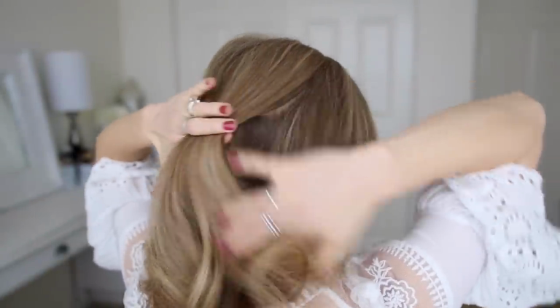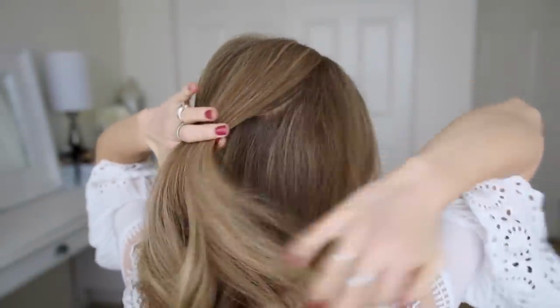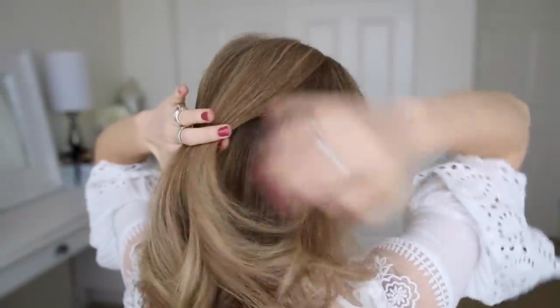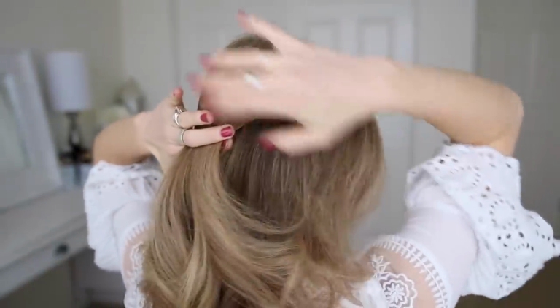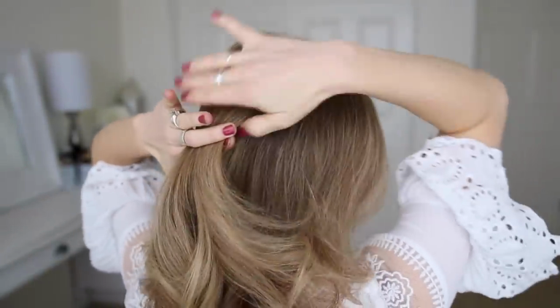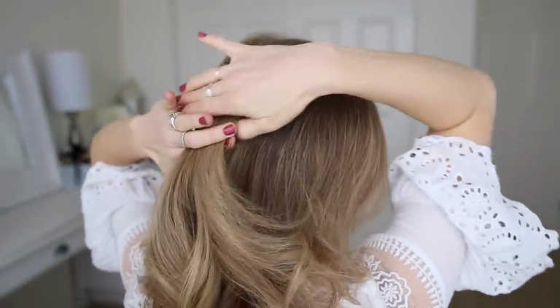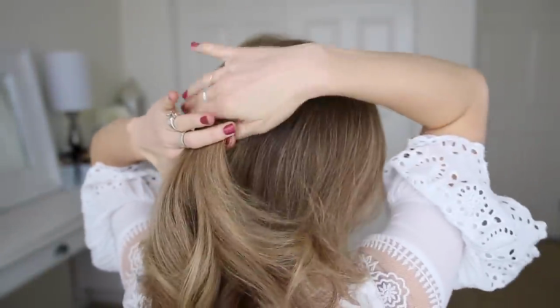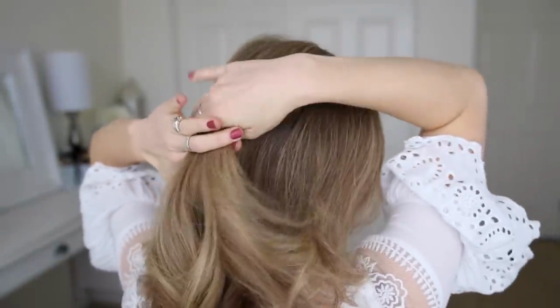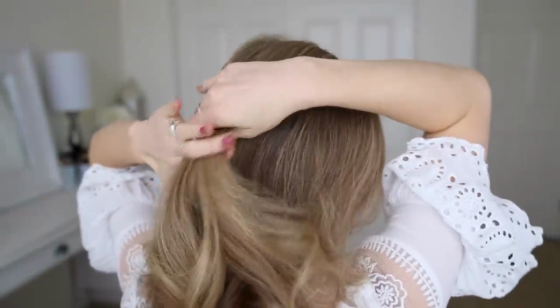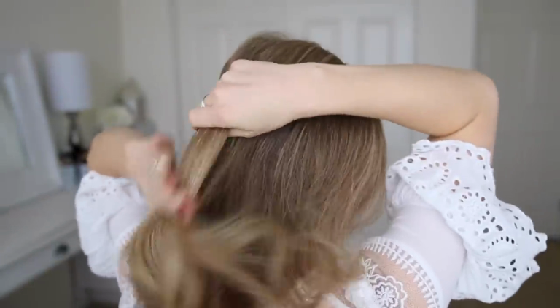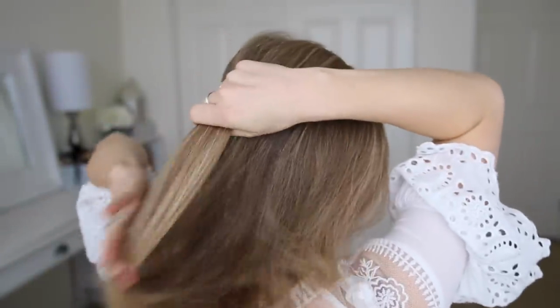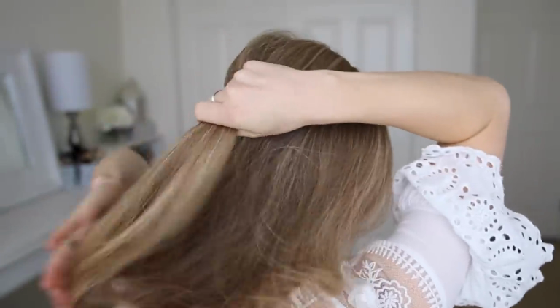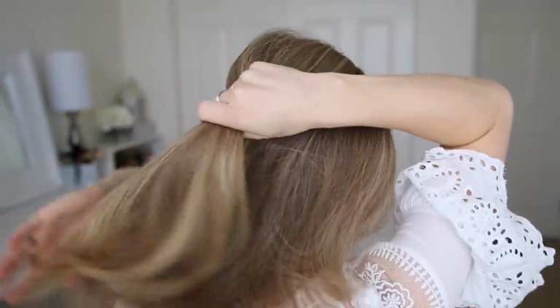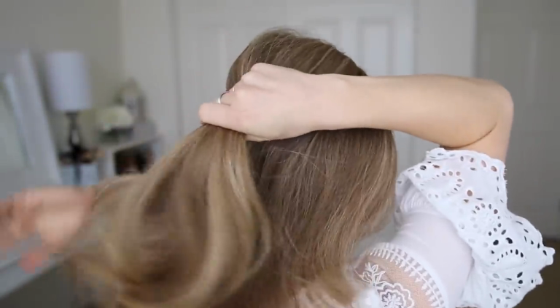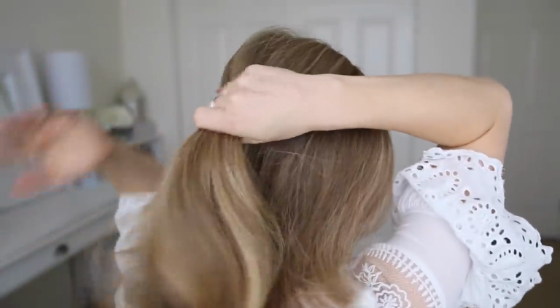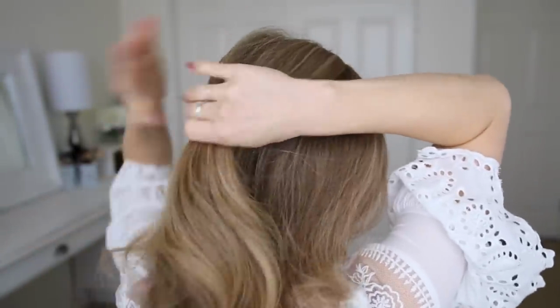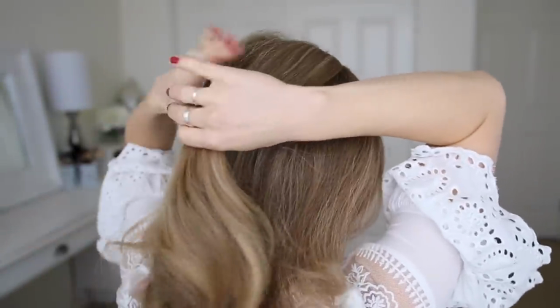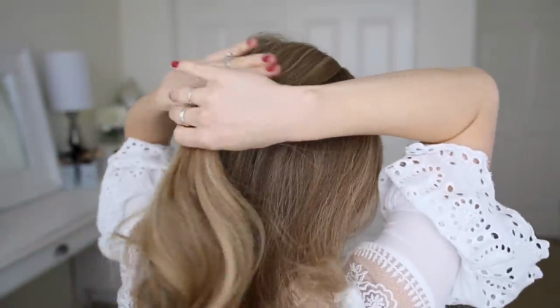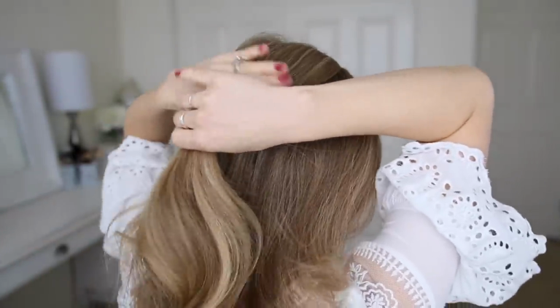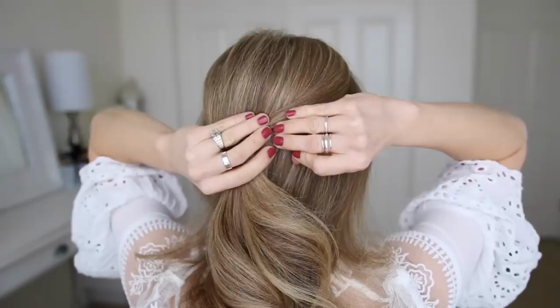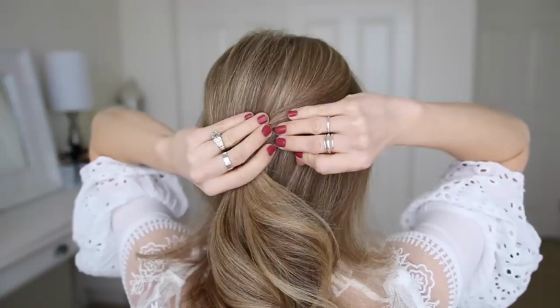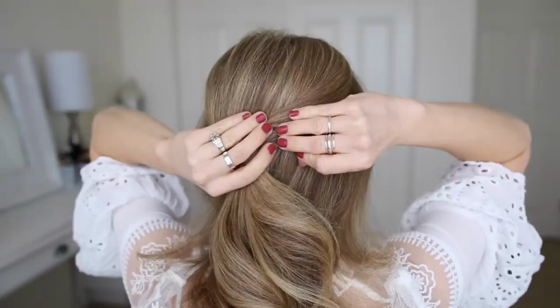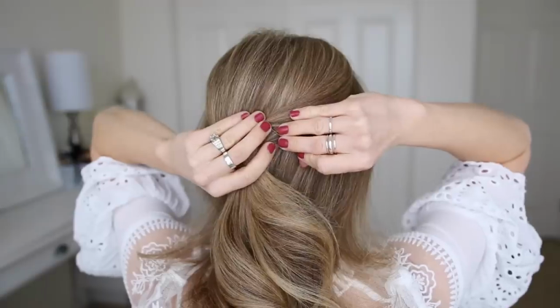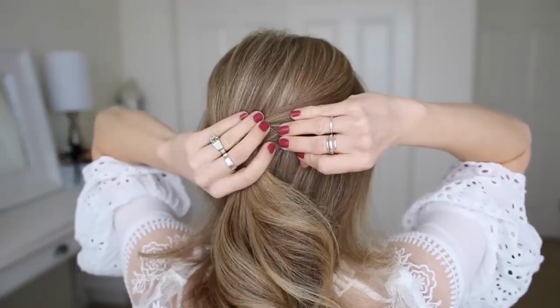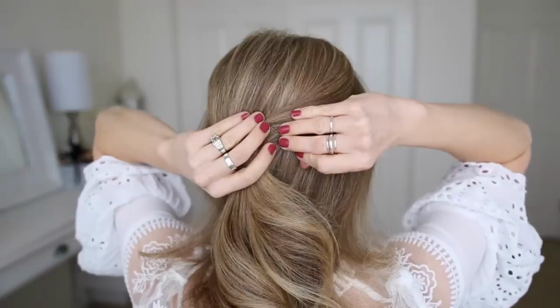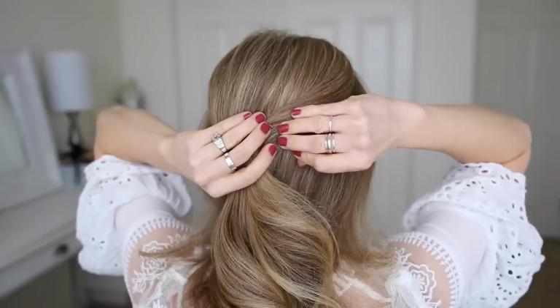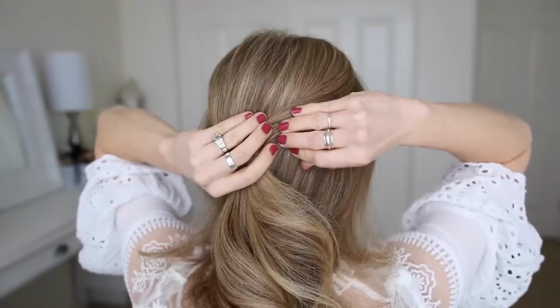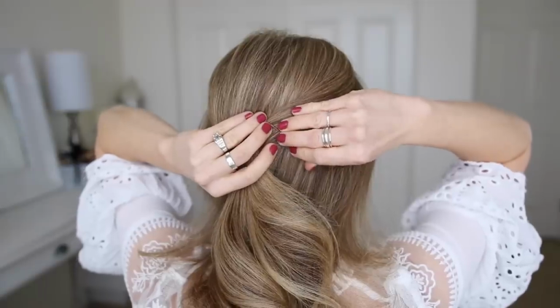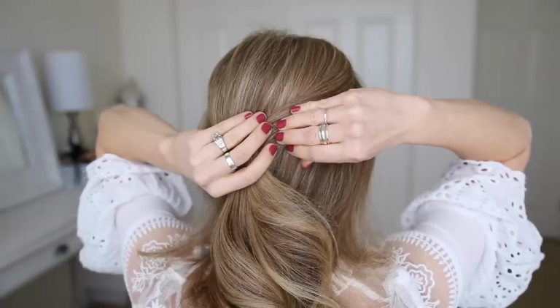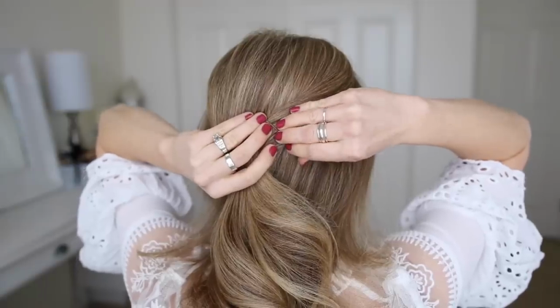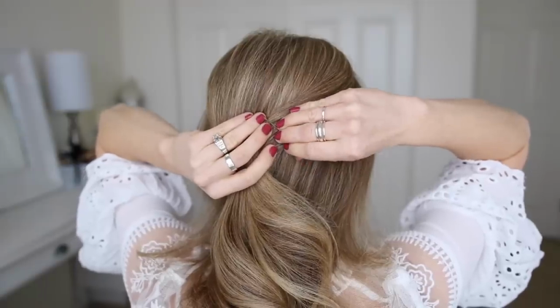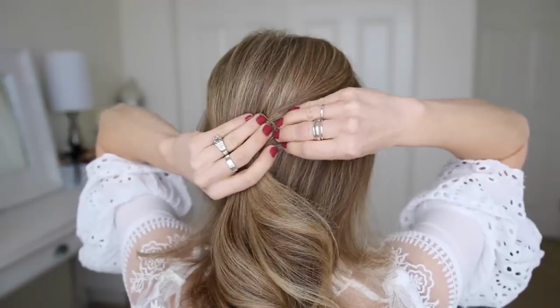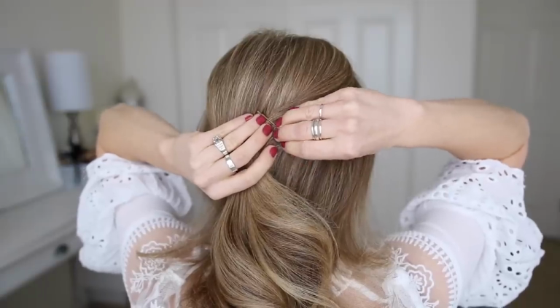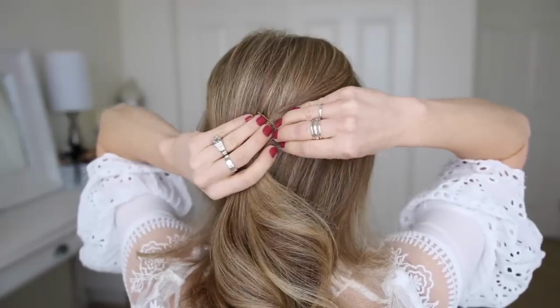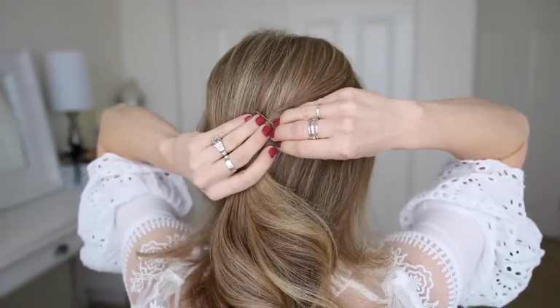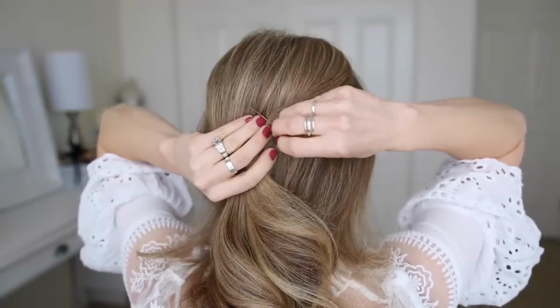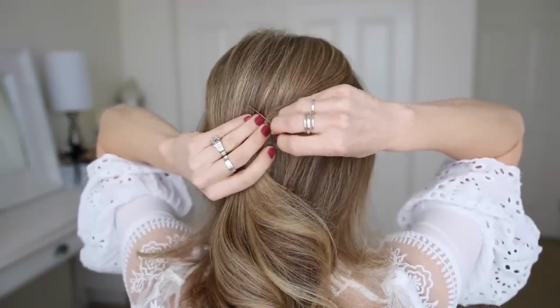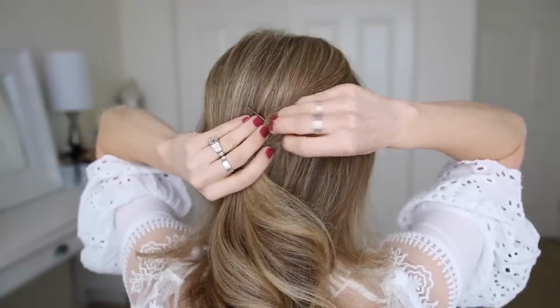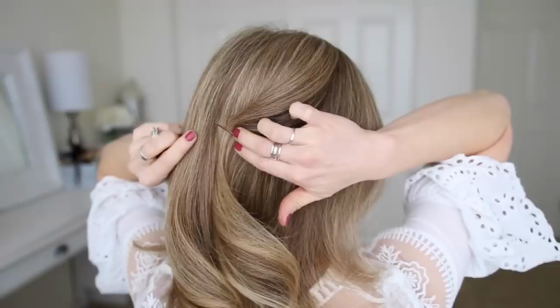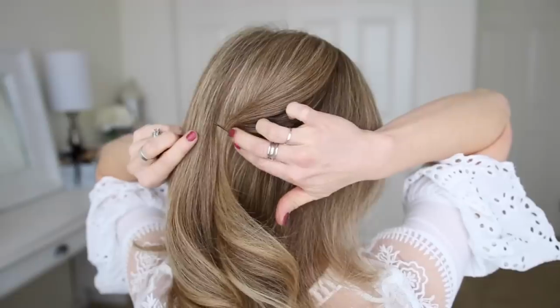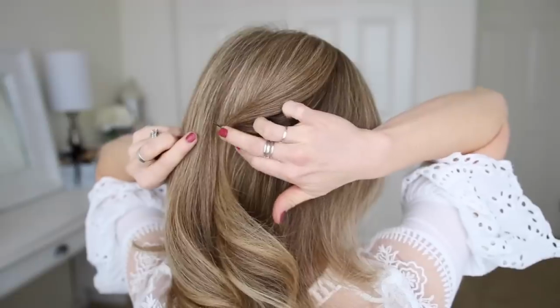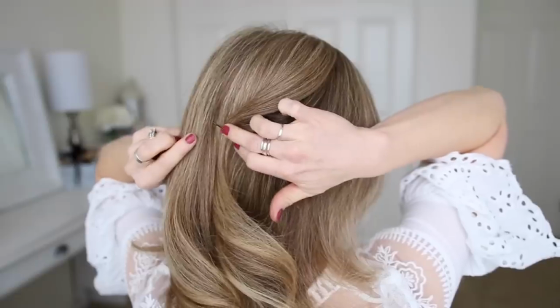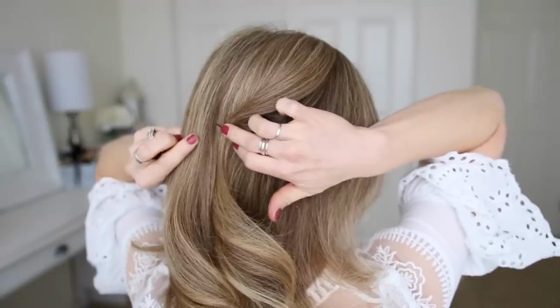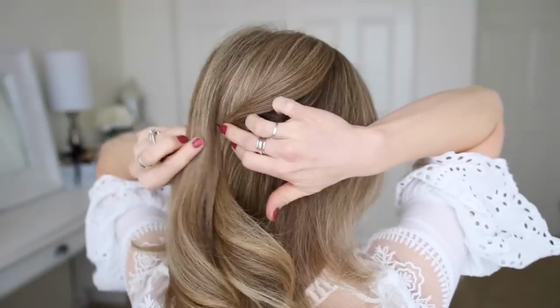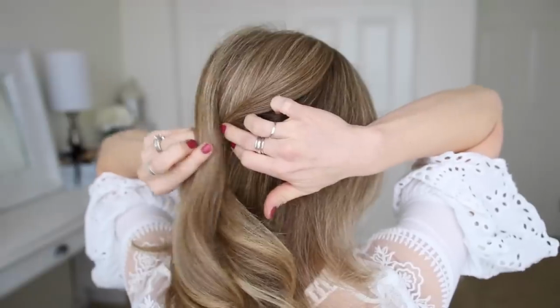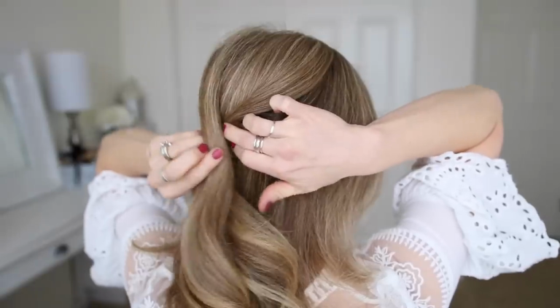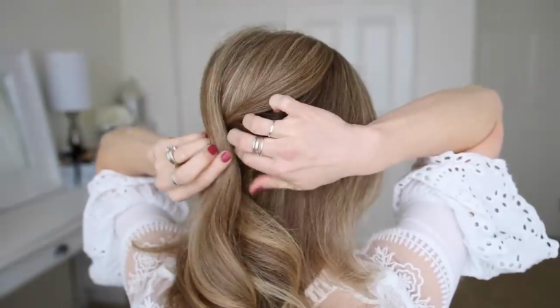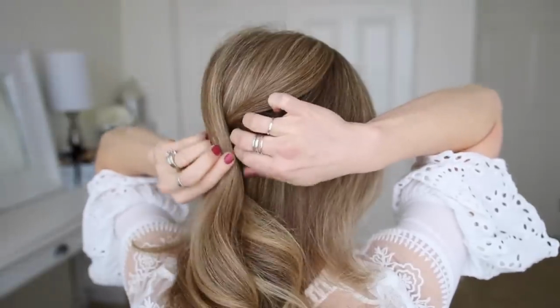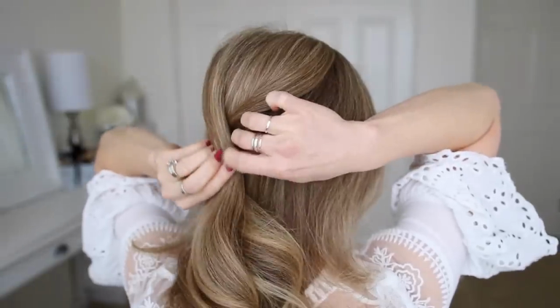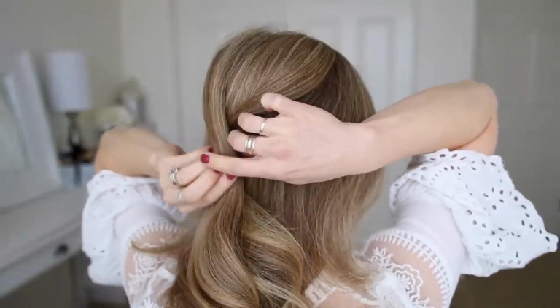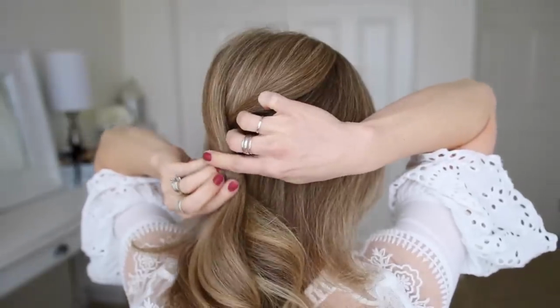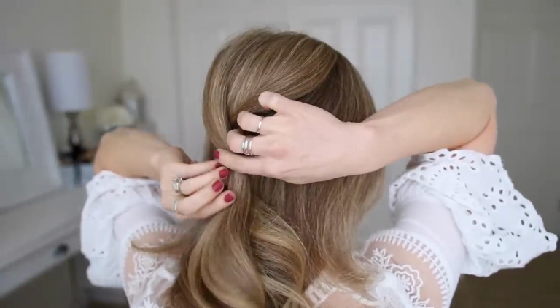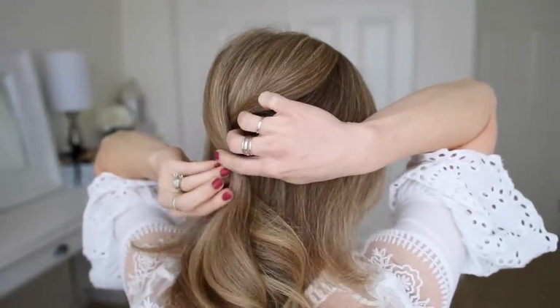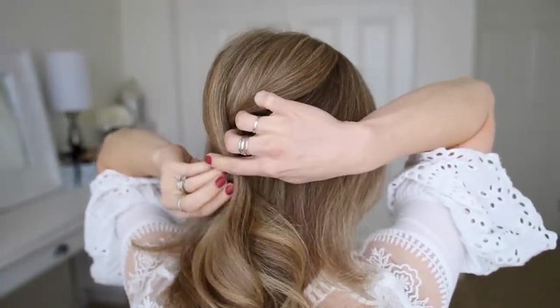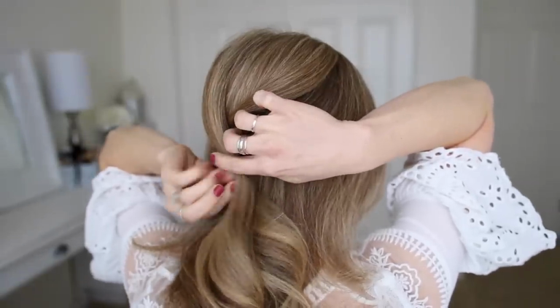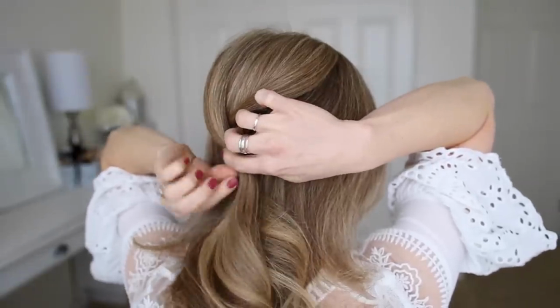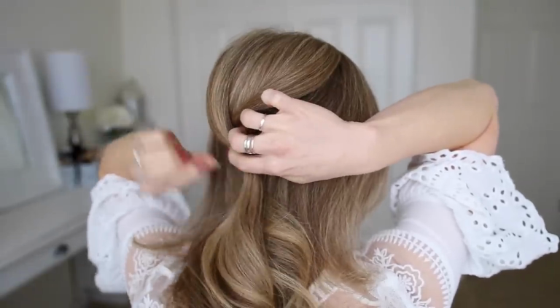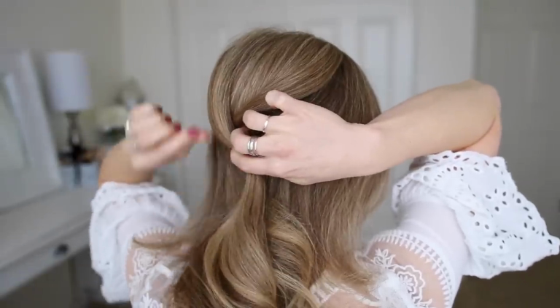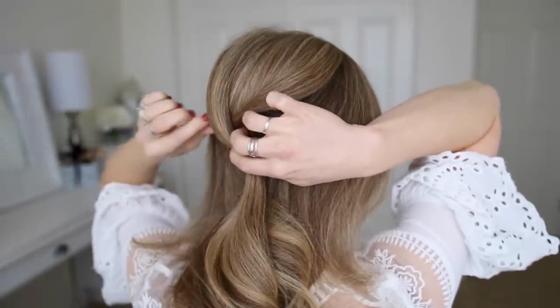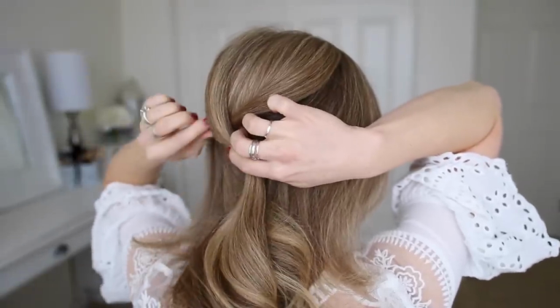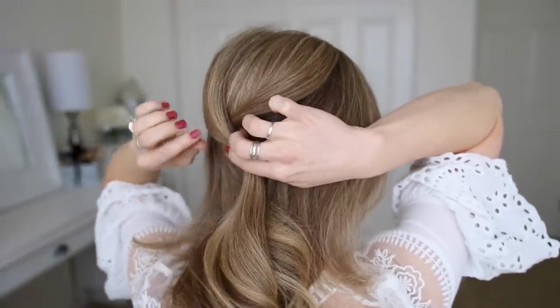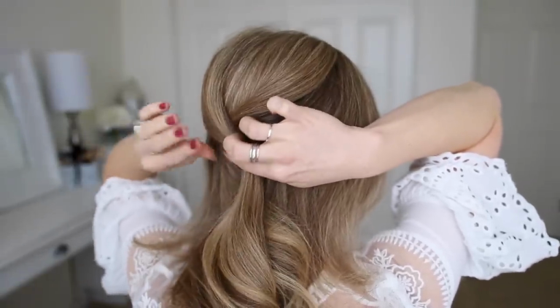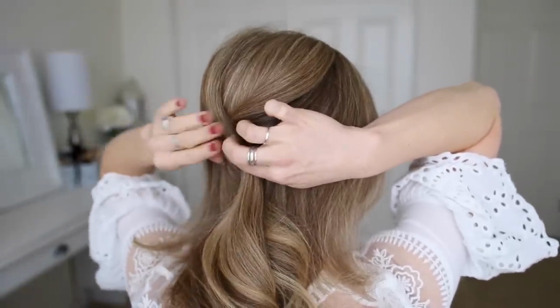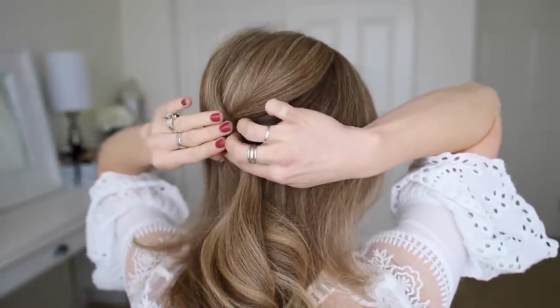With my part on the right side, I'm going to start by dividing off a section of hair at my crown. I'm going to pin down the right side and then wrap the left side over the top and pin it down with more bobby pins.